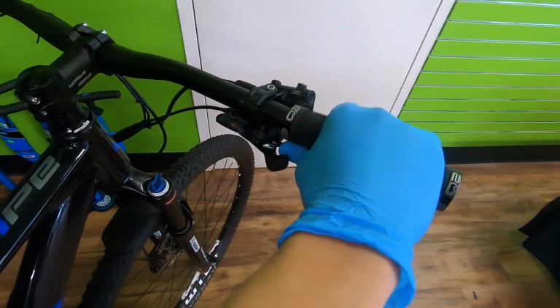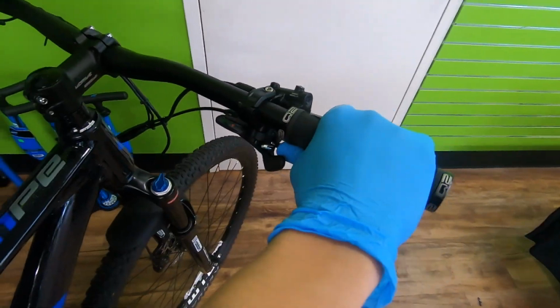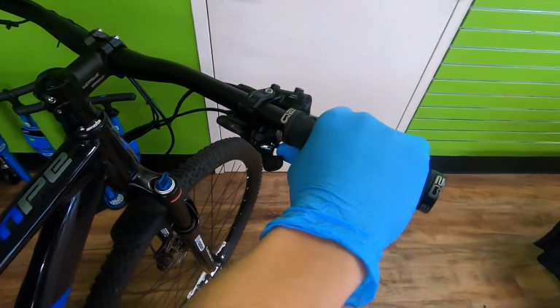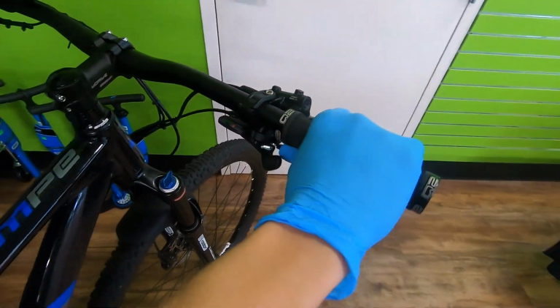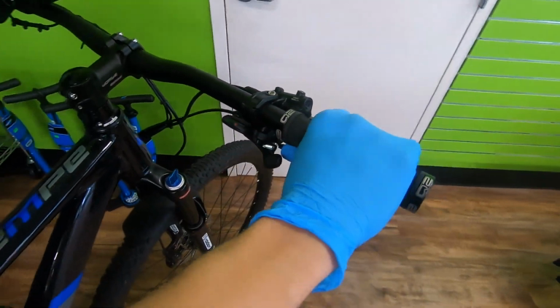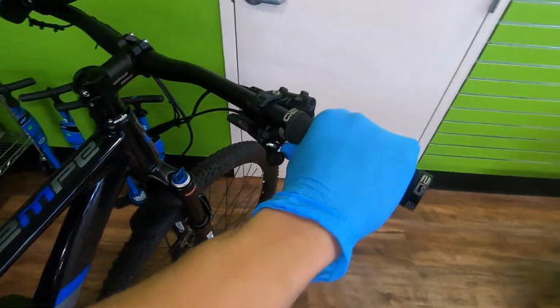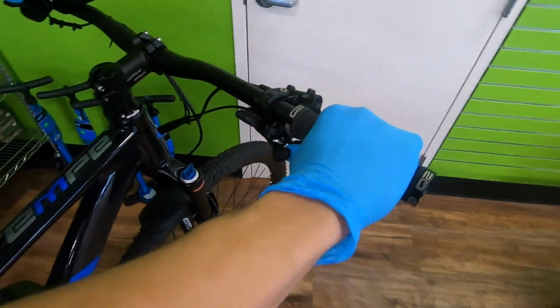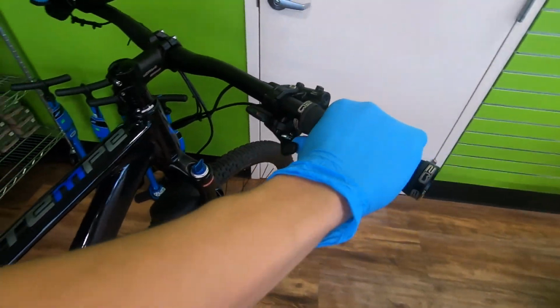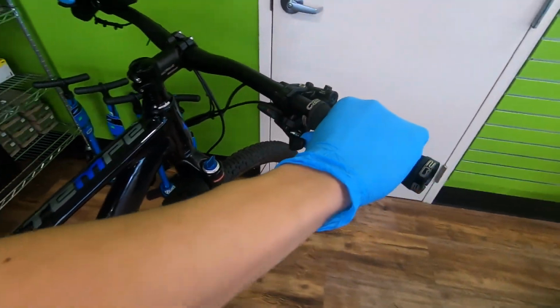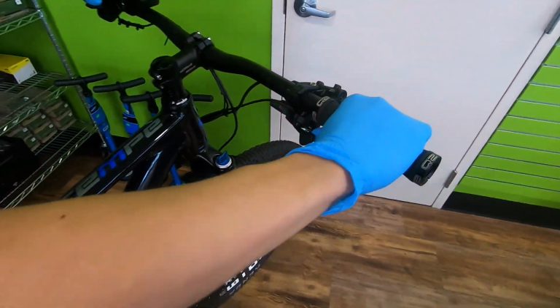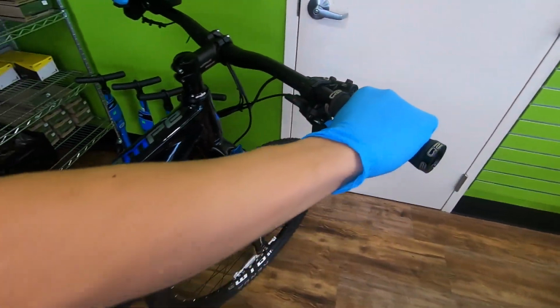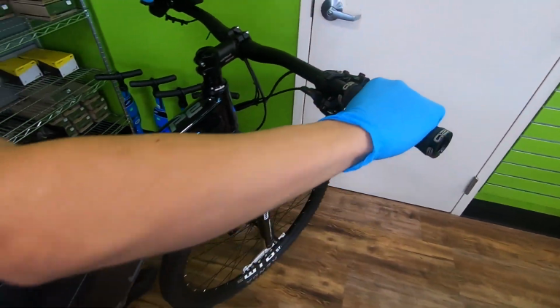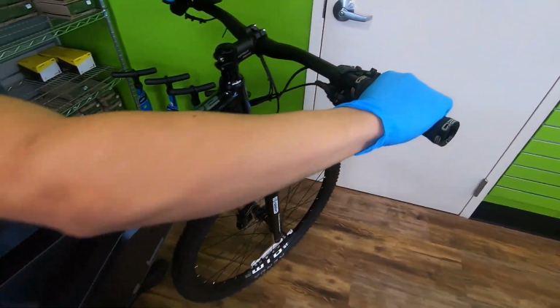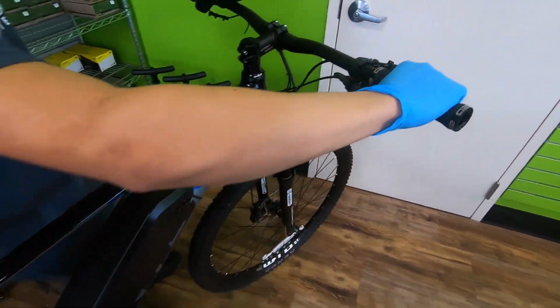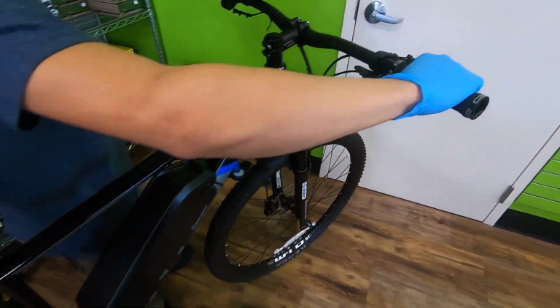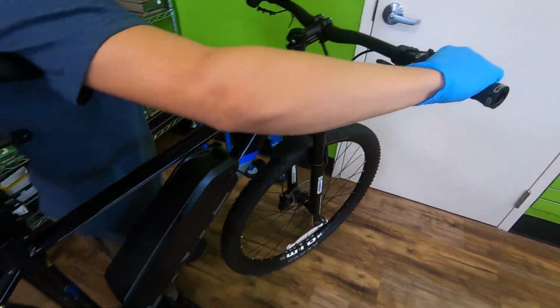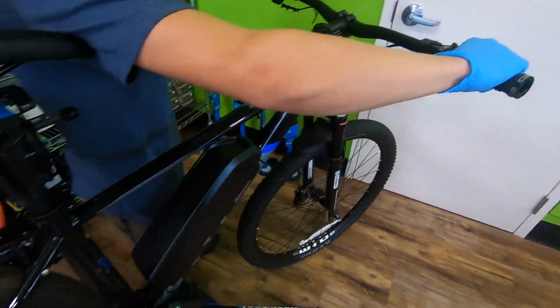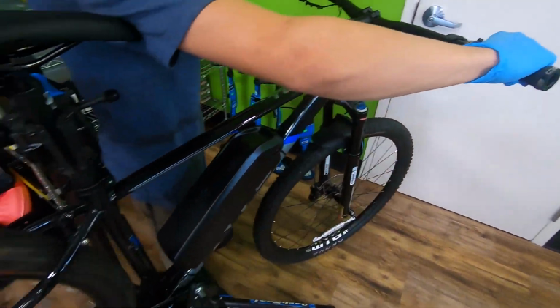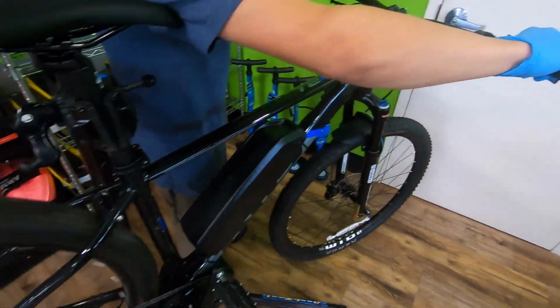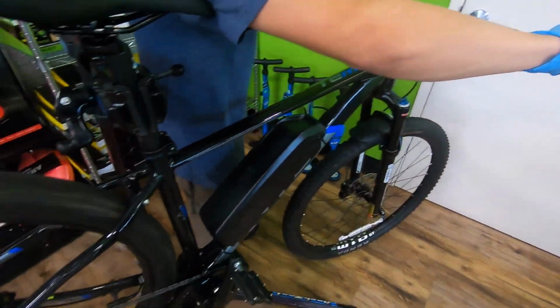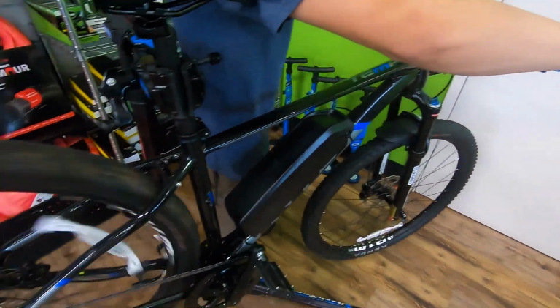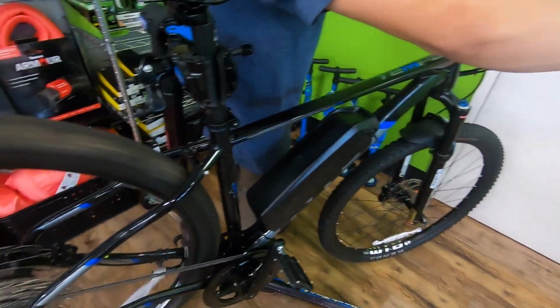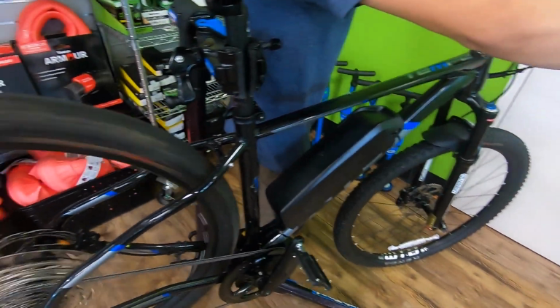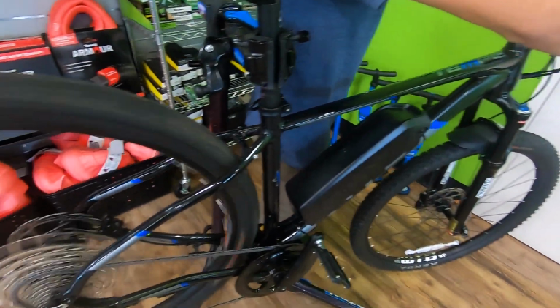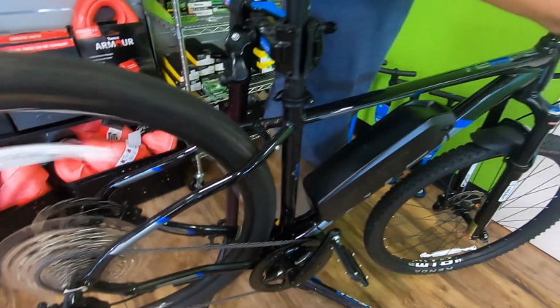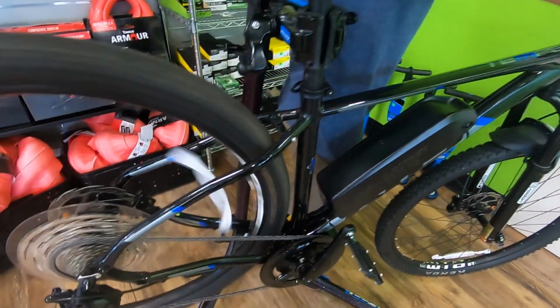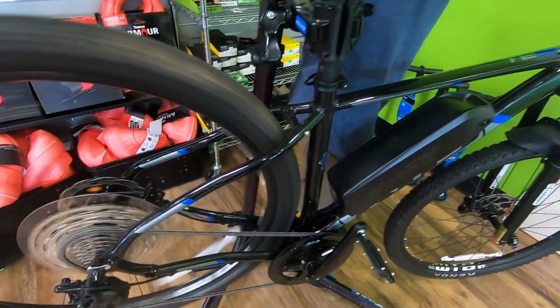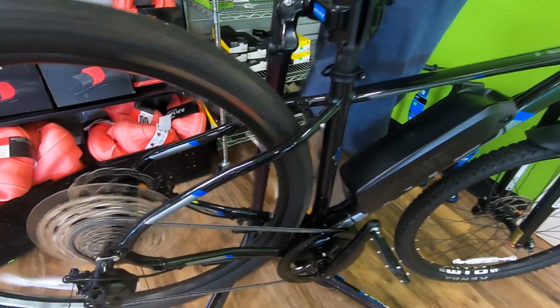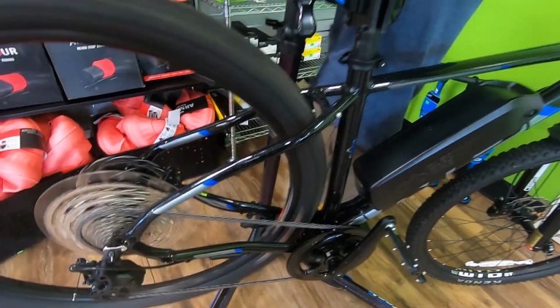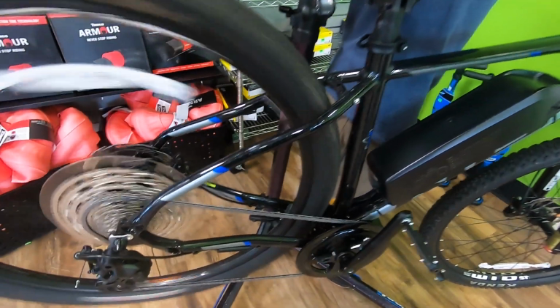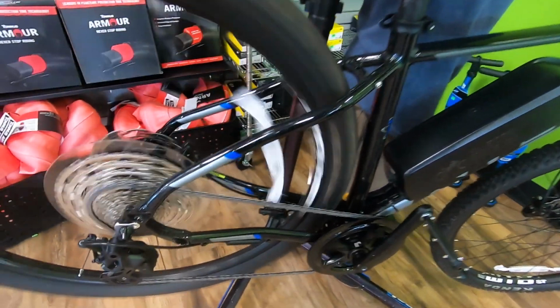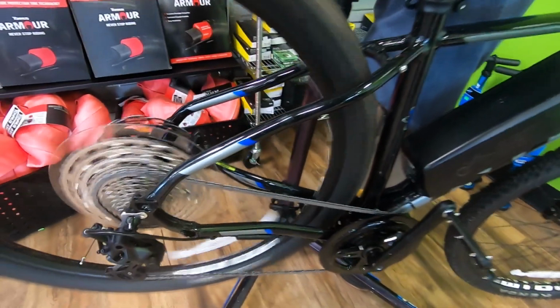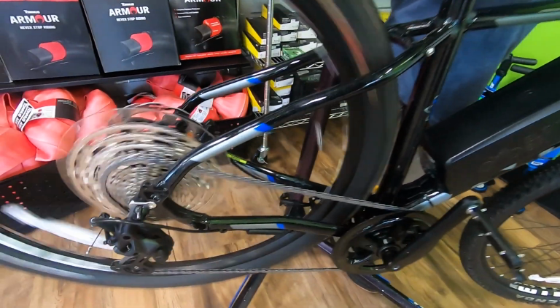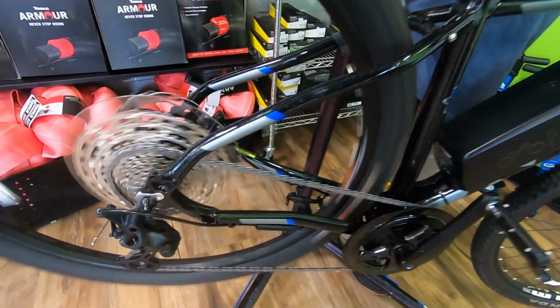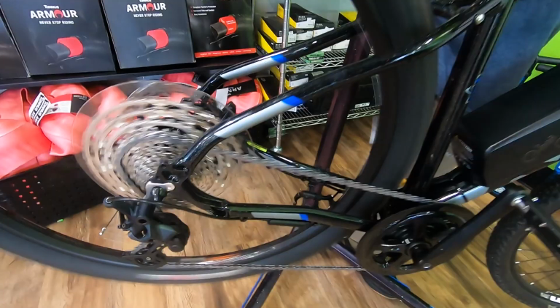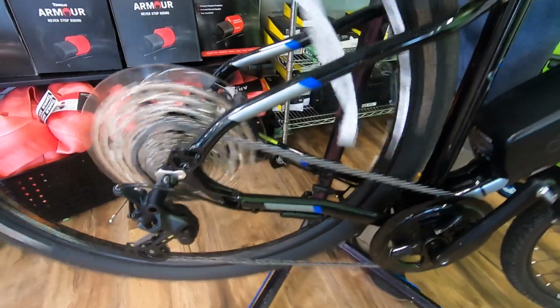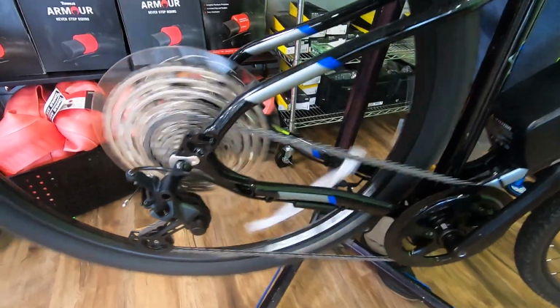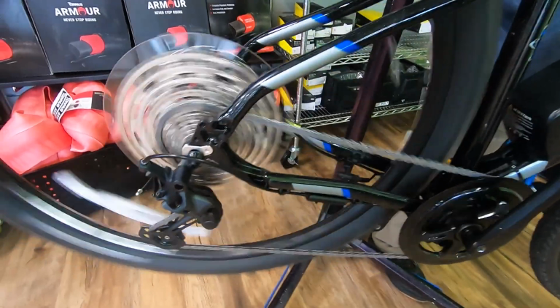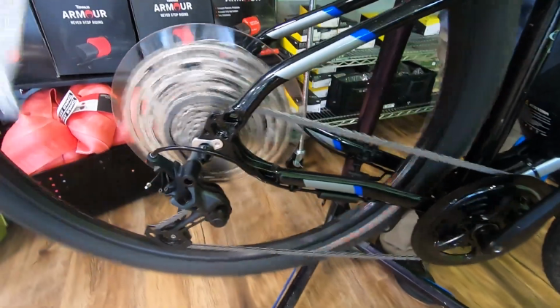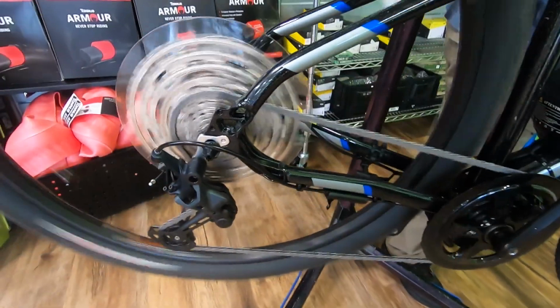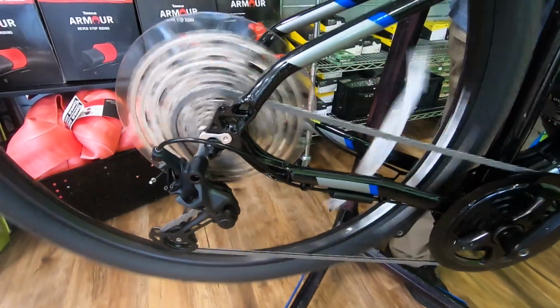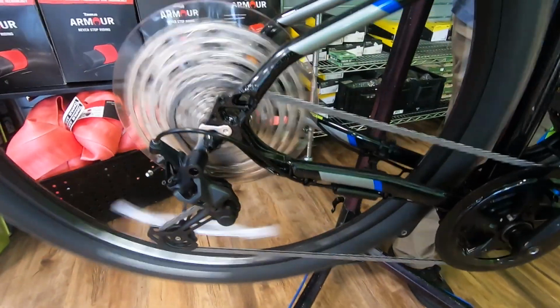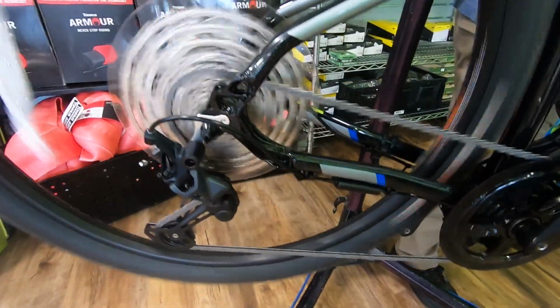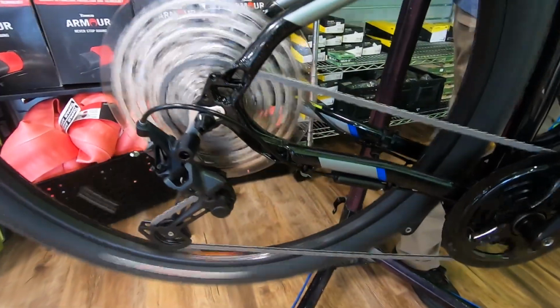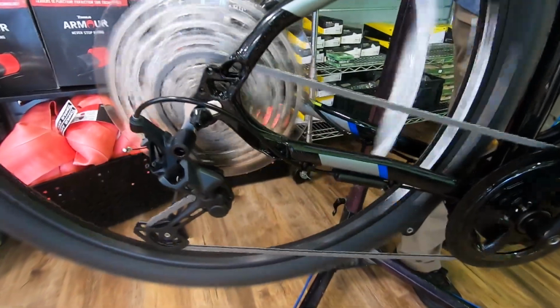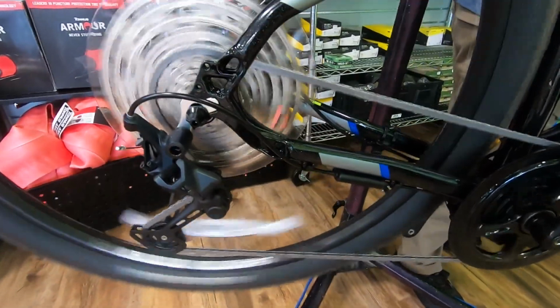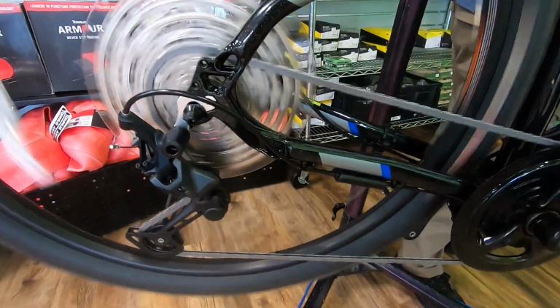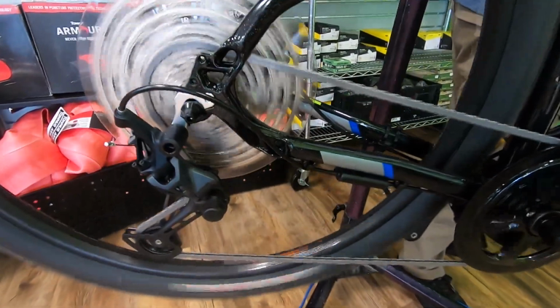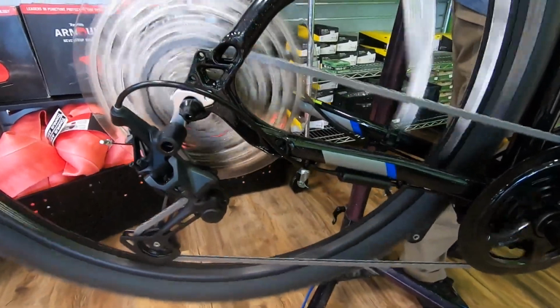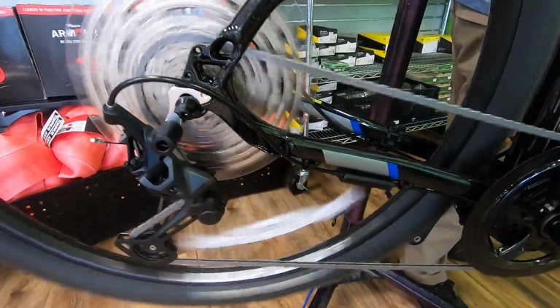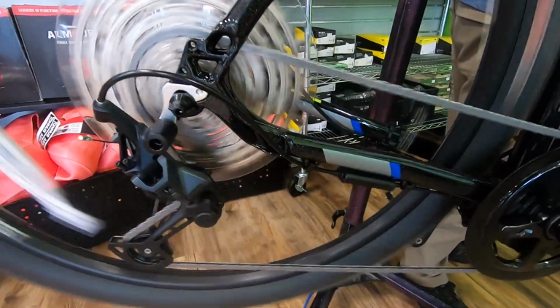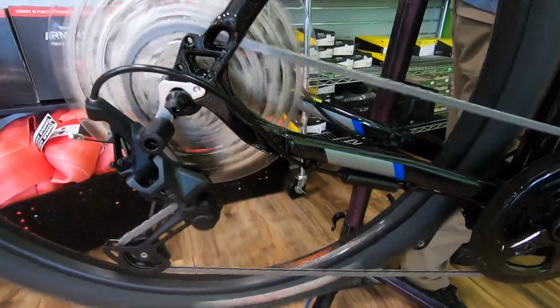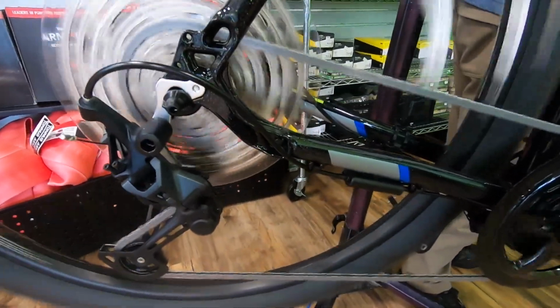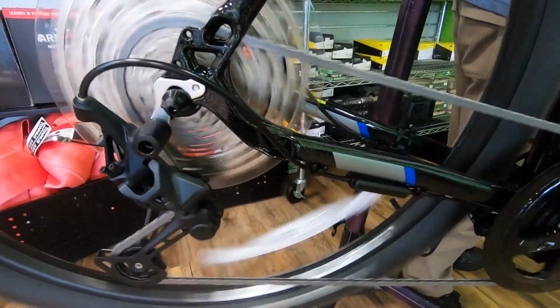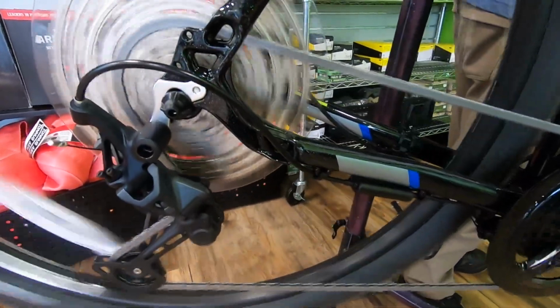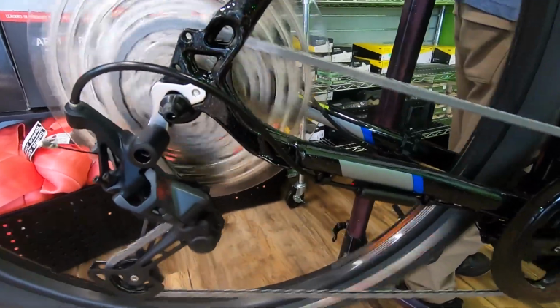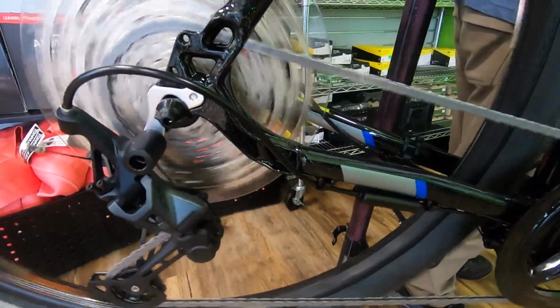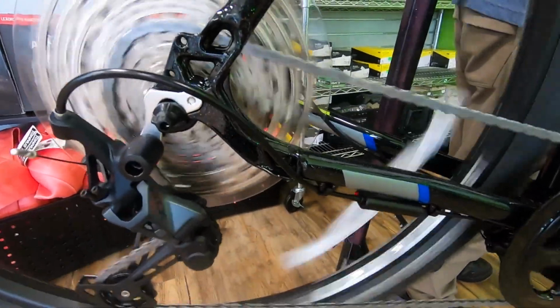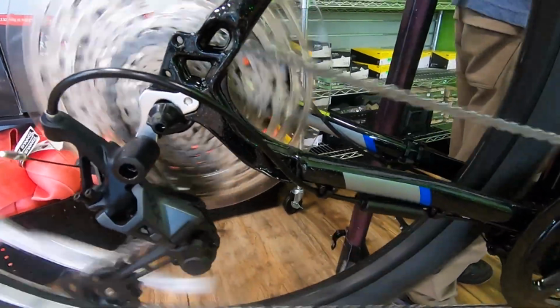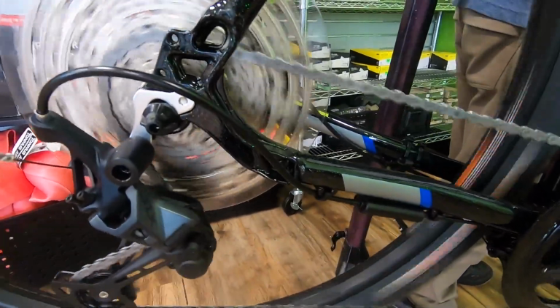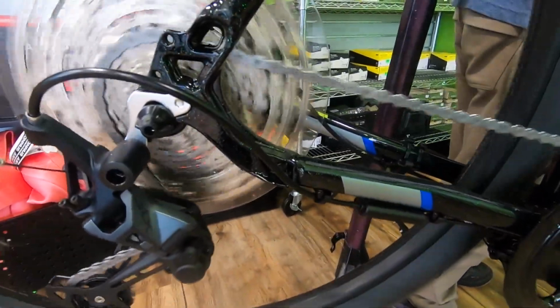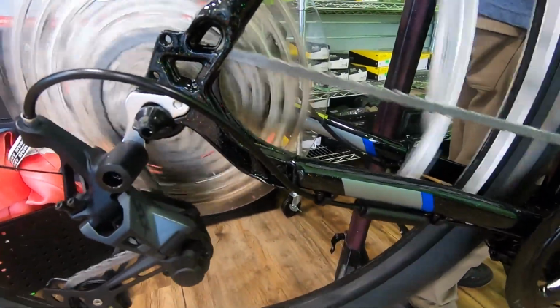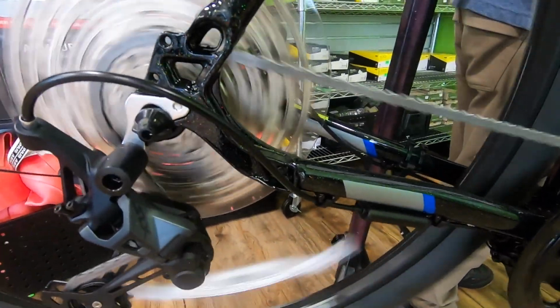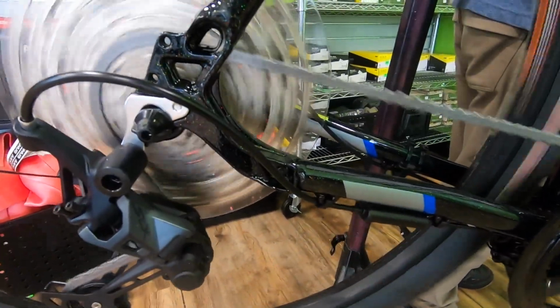Let's give it a little test. Note how the motor disengages as the chain moves. Perfect.